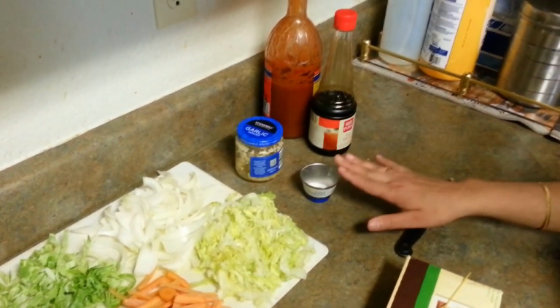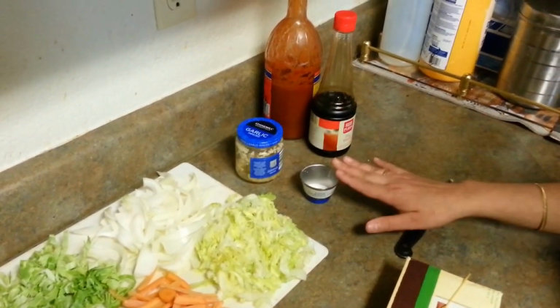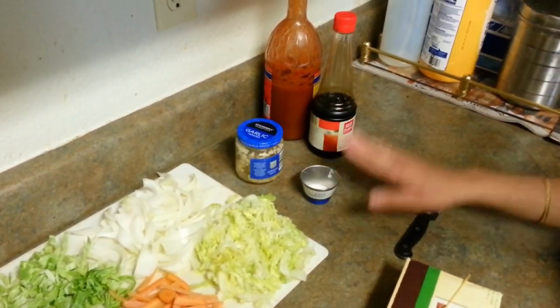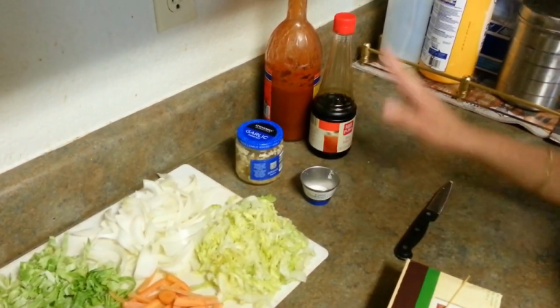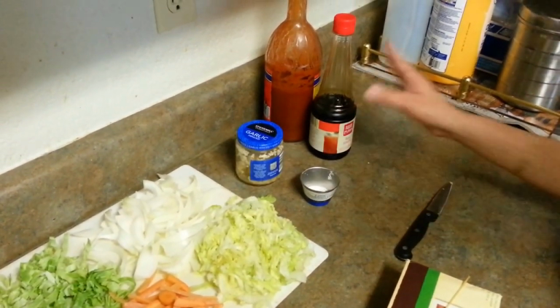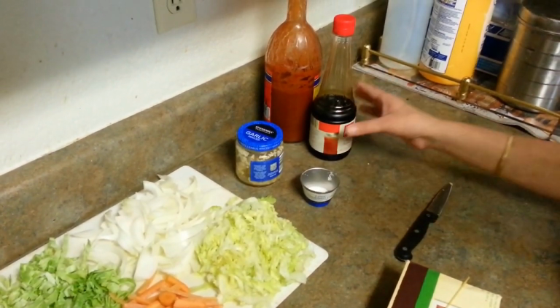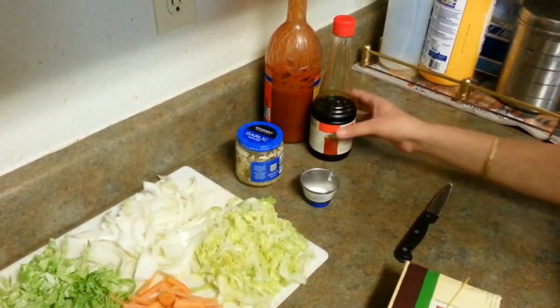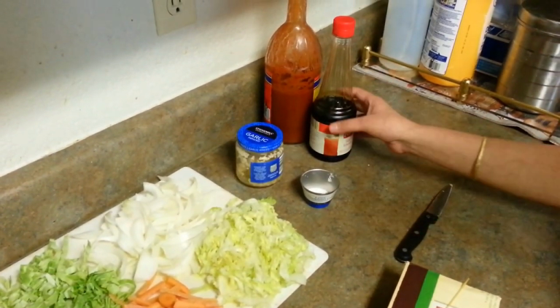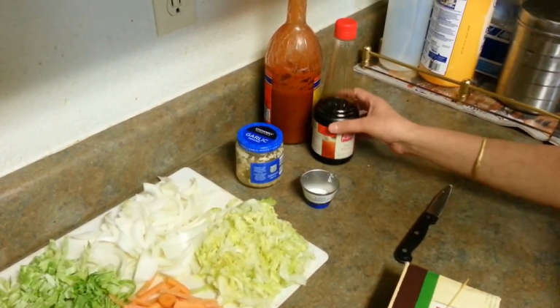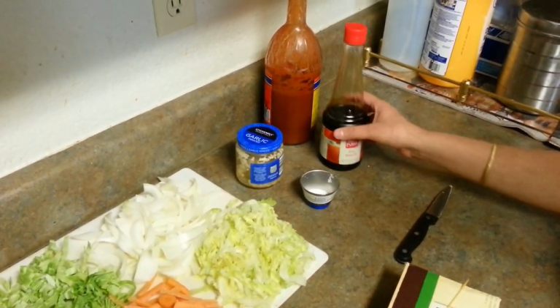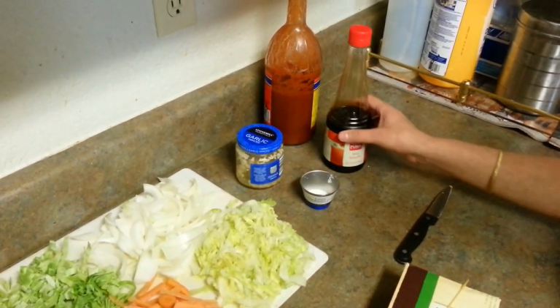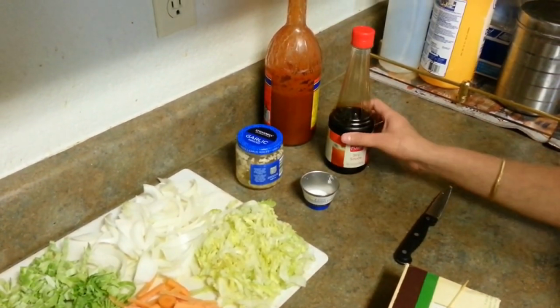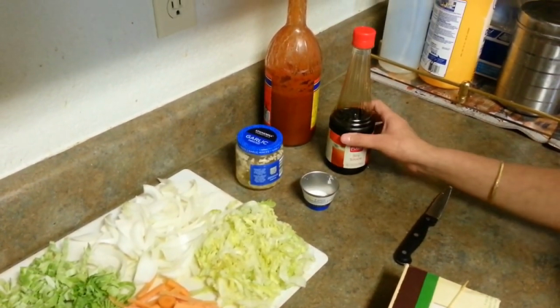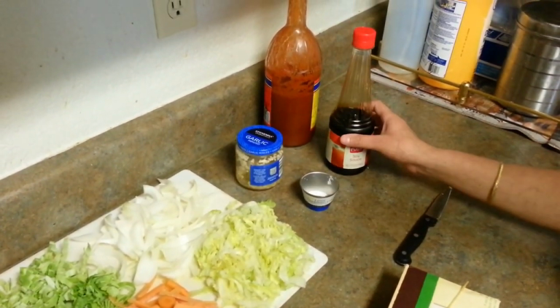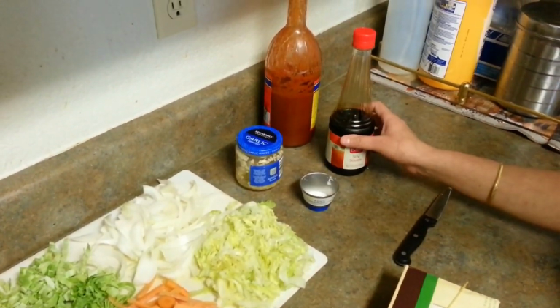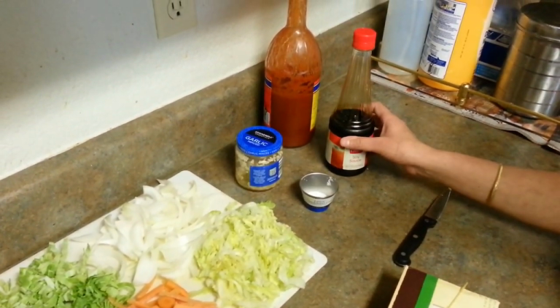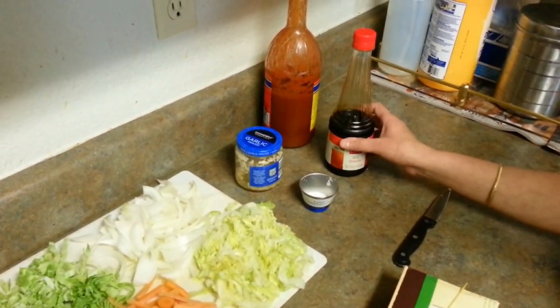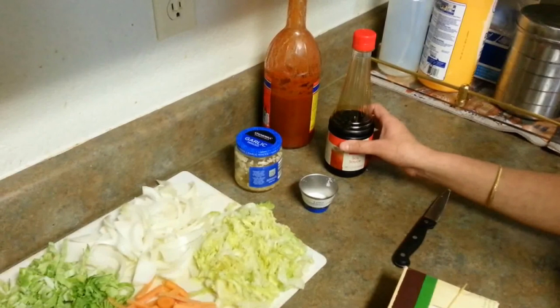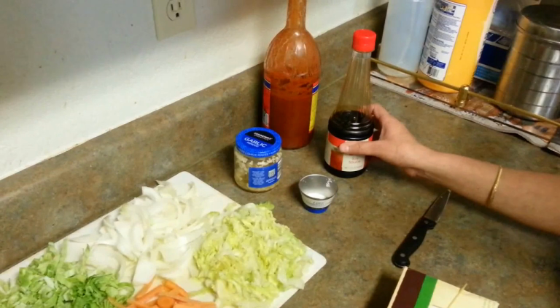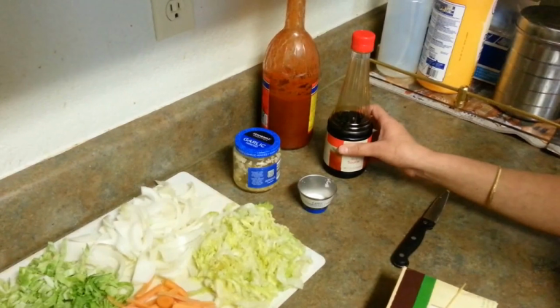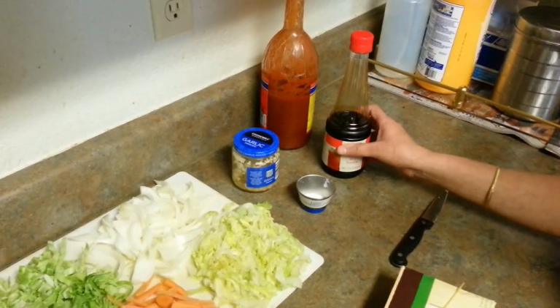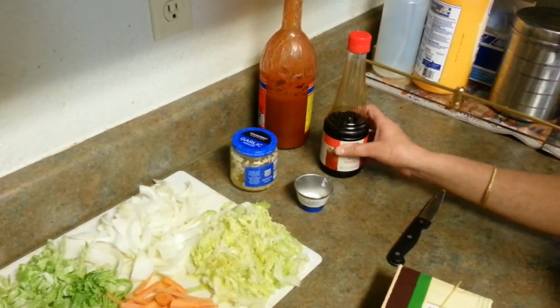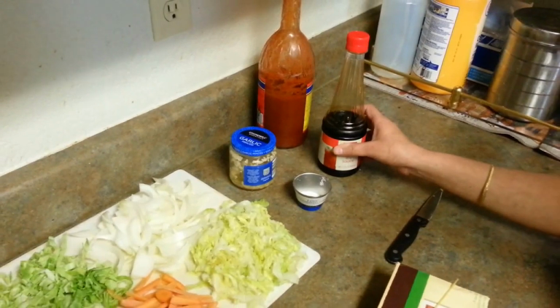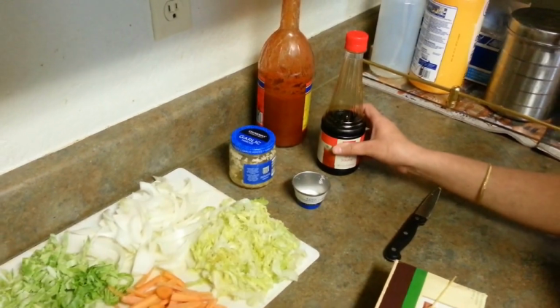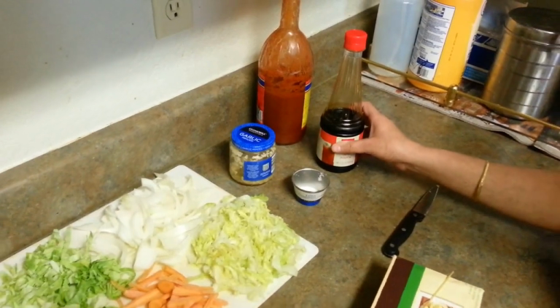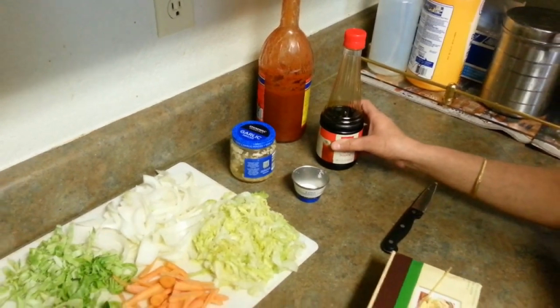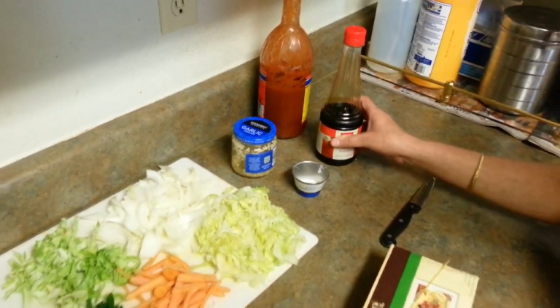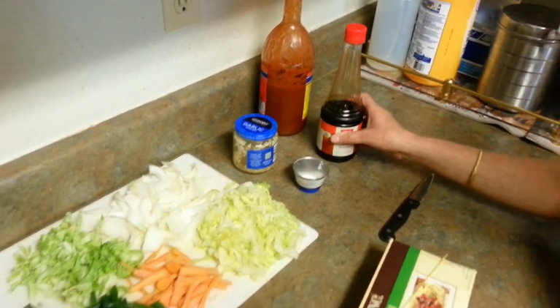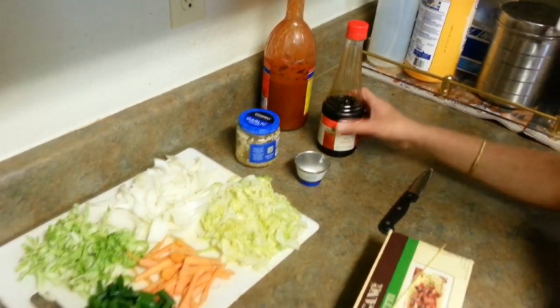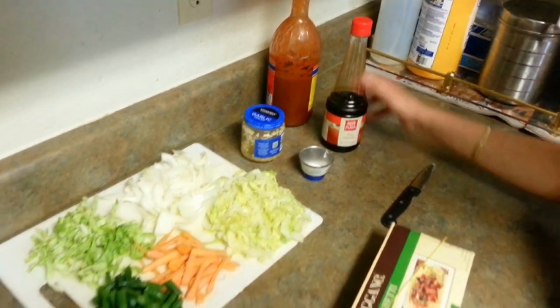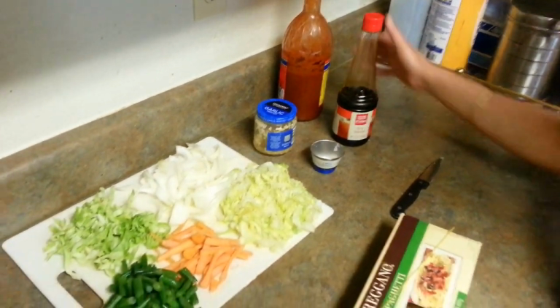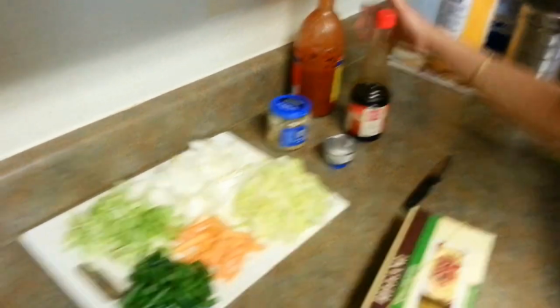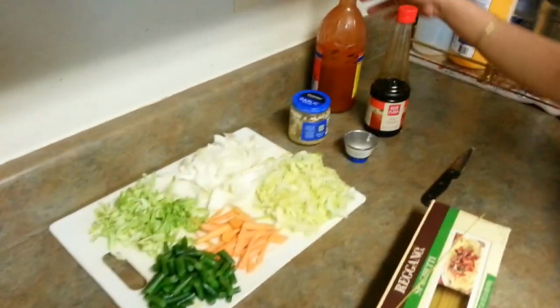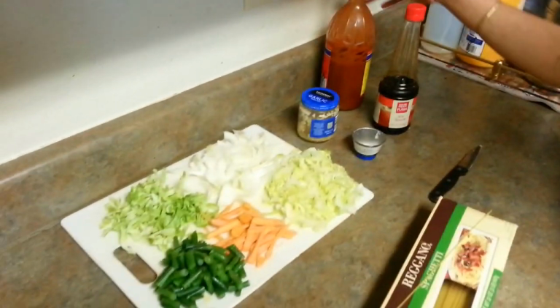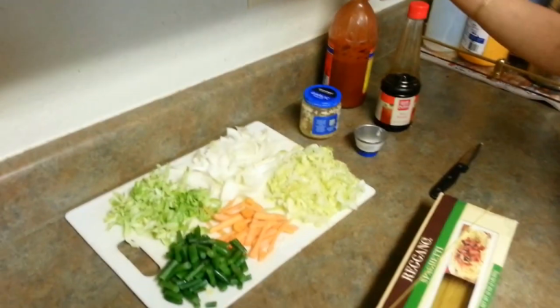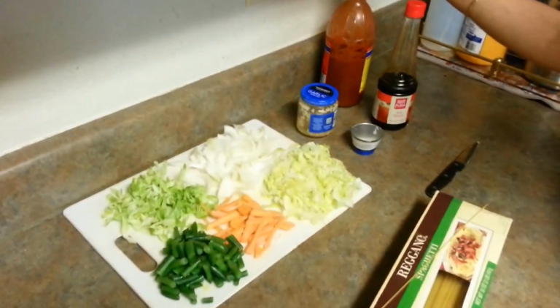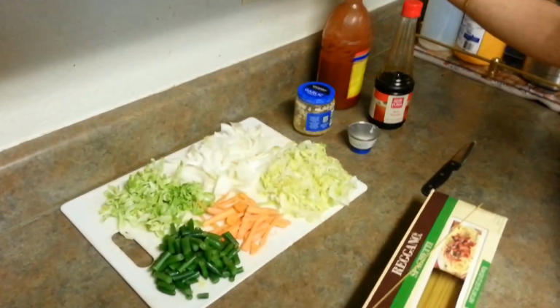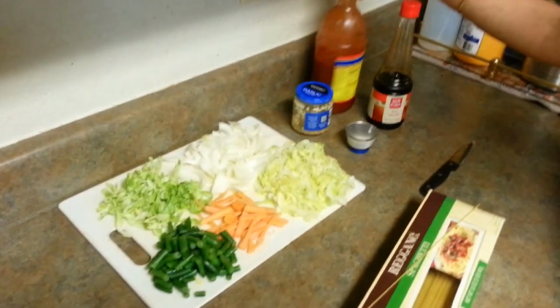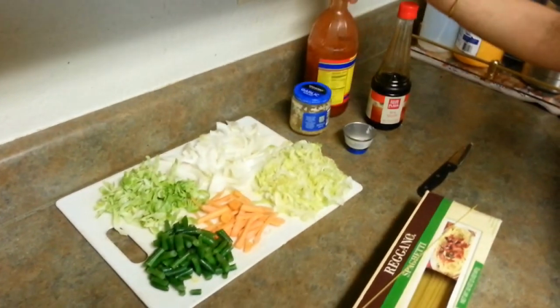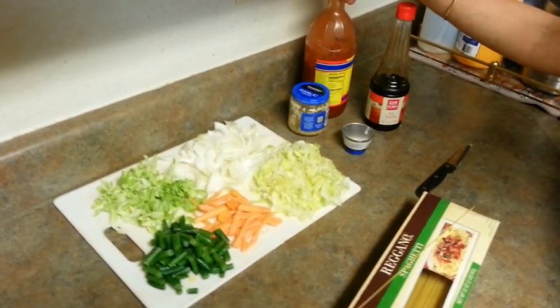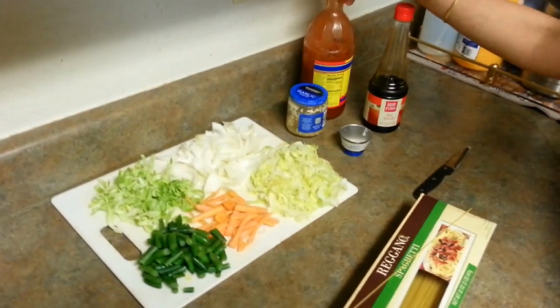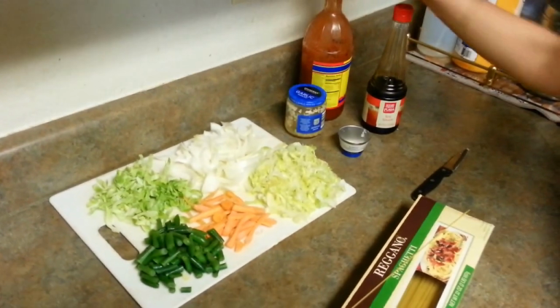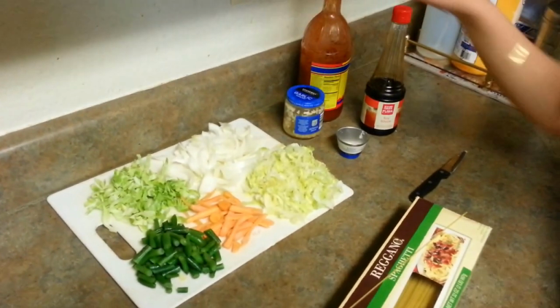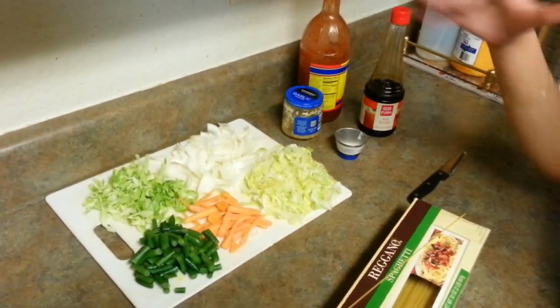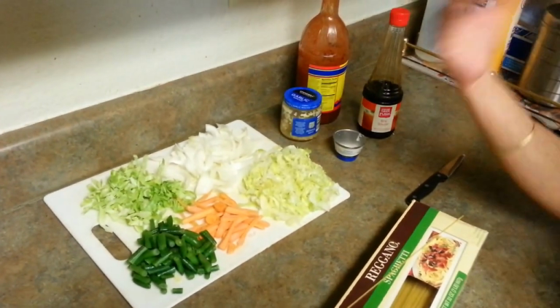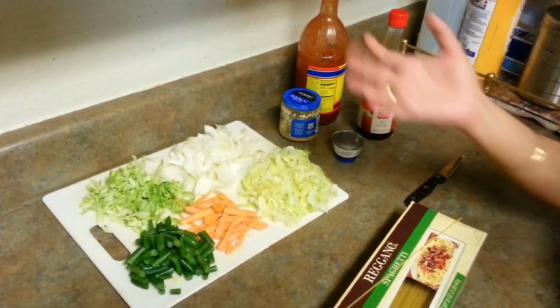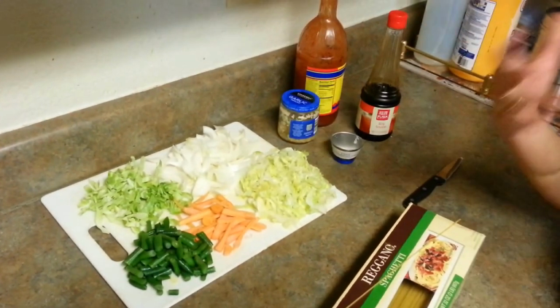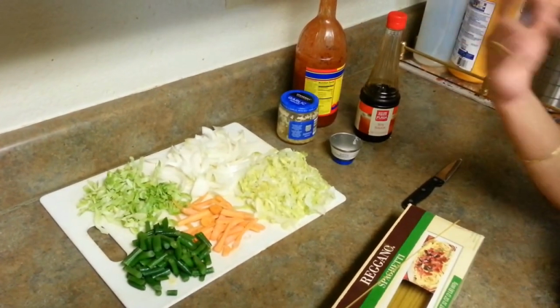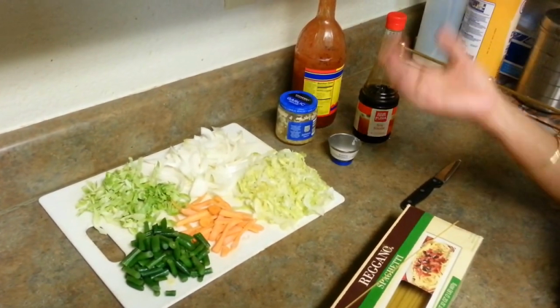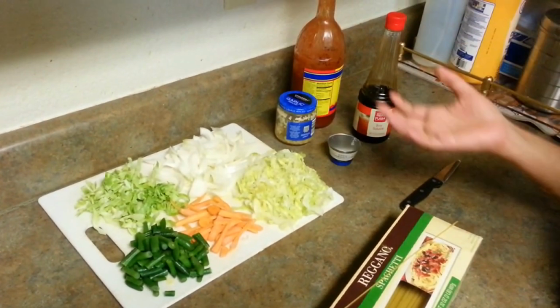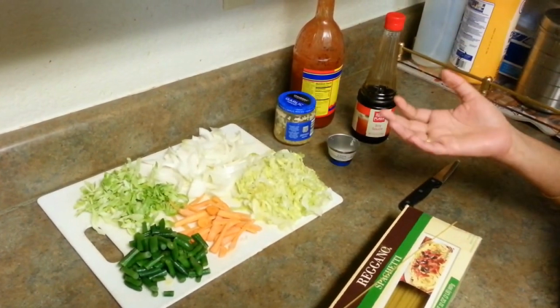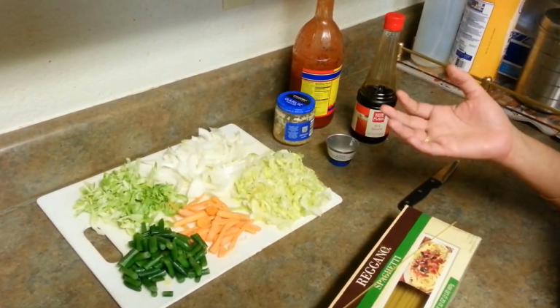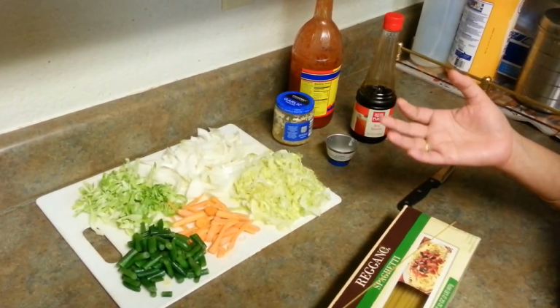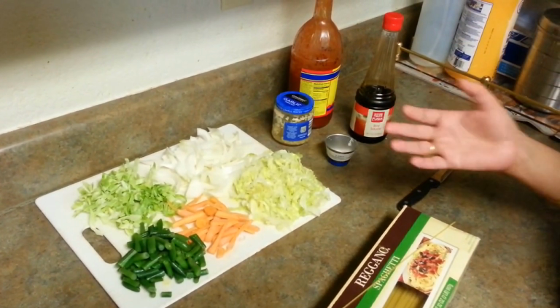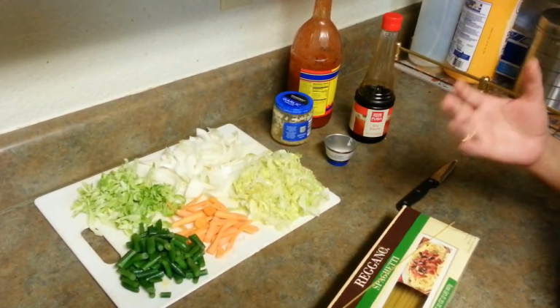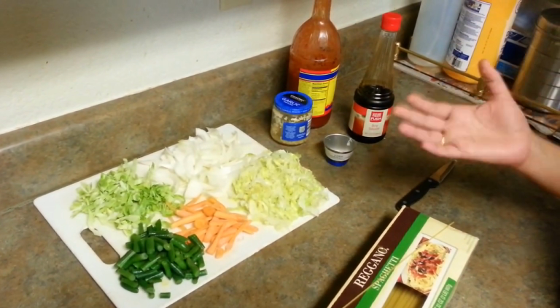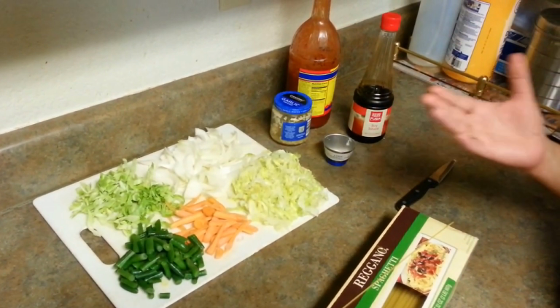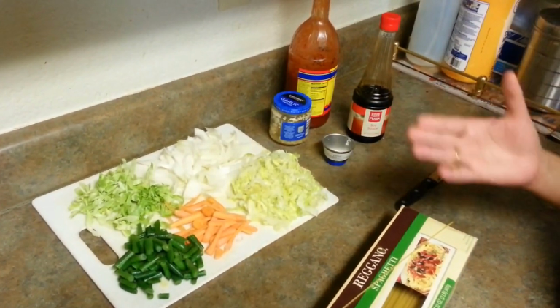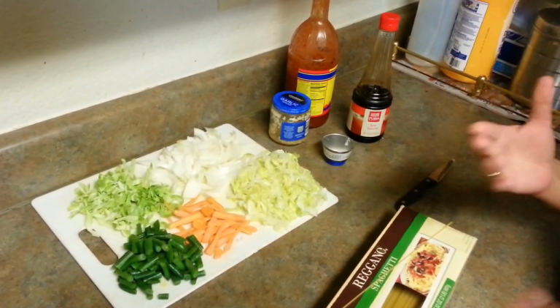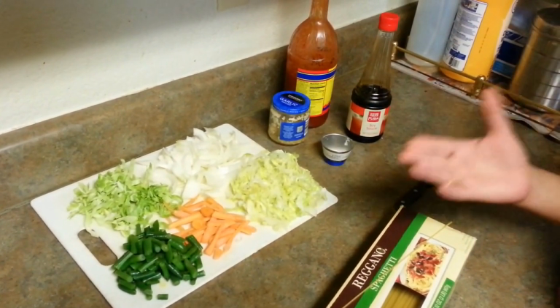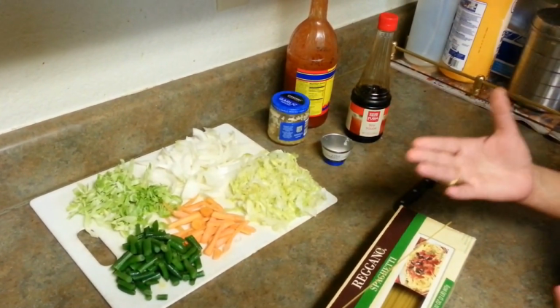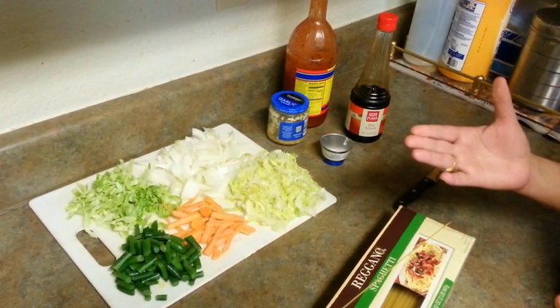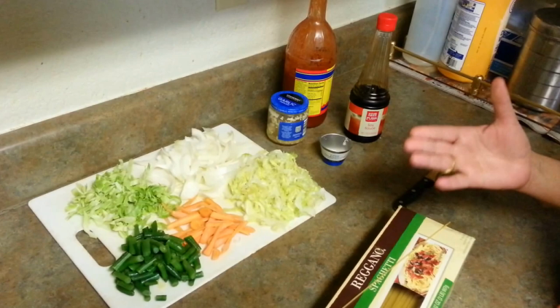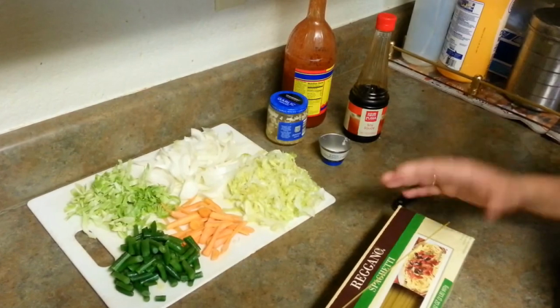Some salt, along with soya sauce — around 2 to 3 tablespoons of soya sauce. Along with some chili sauce, depending on how much chili you like.